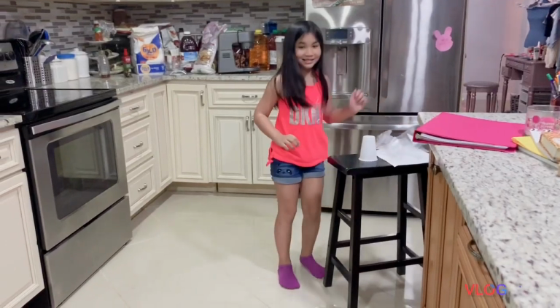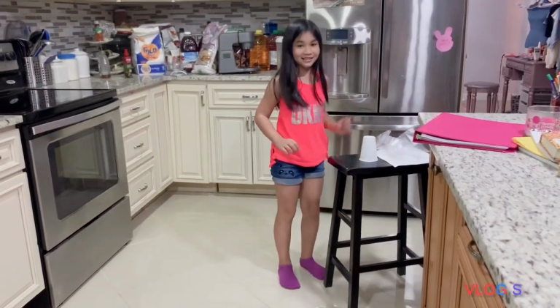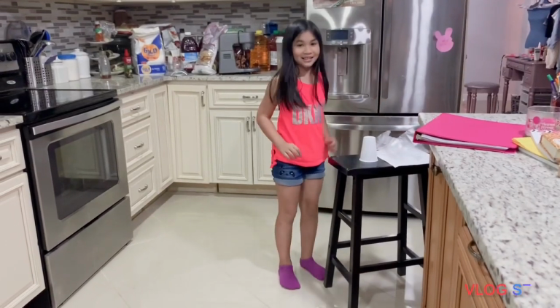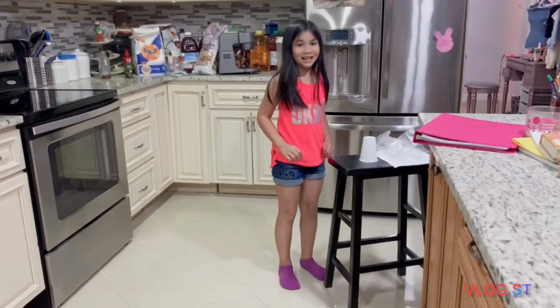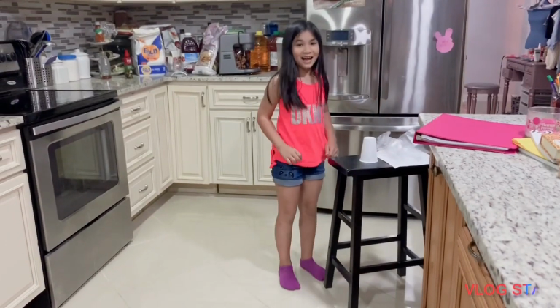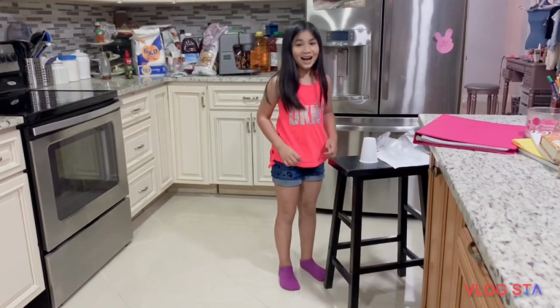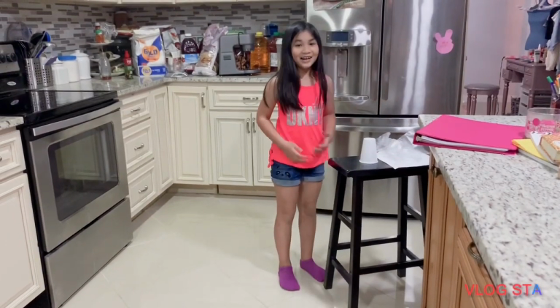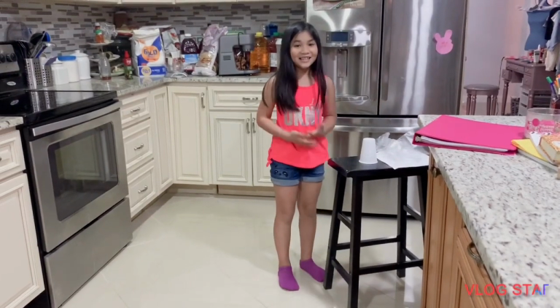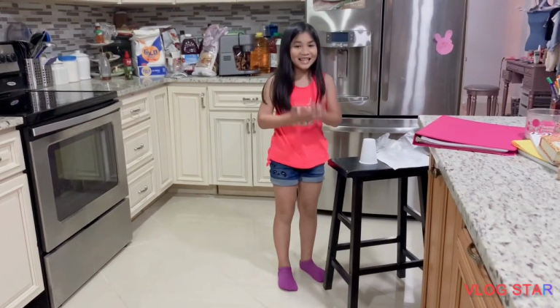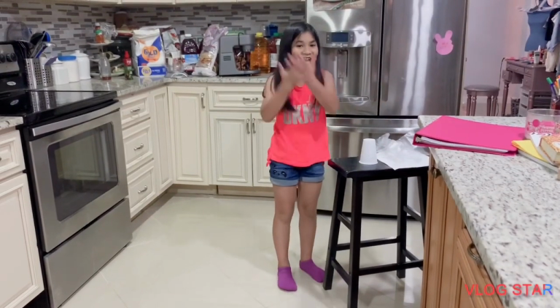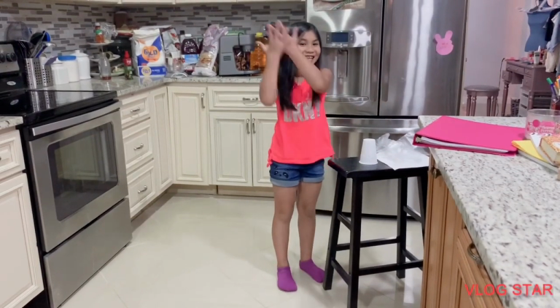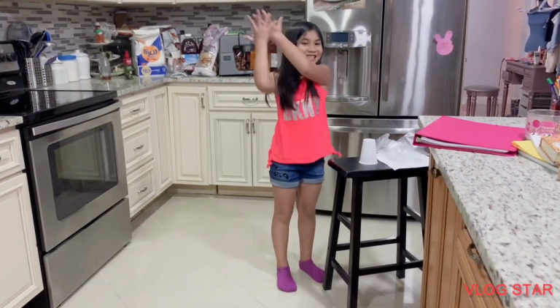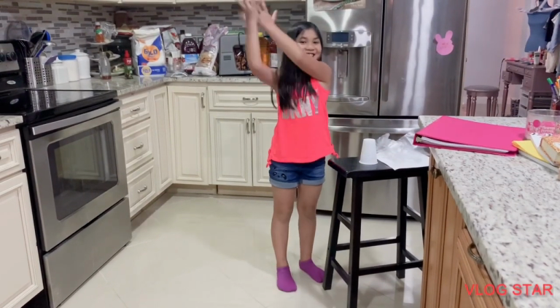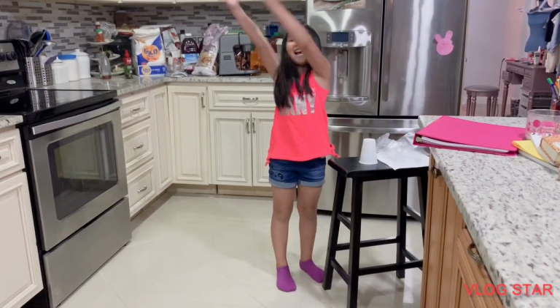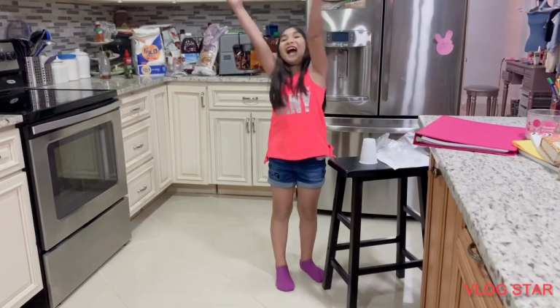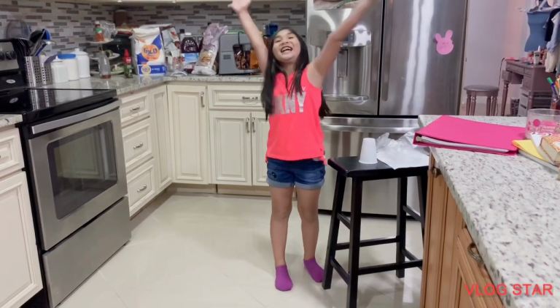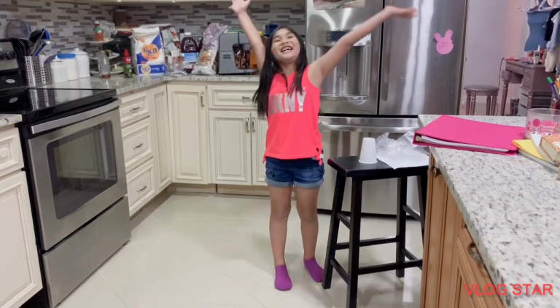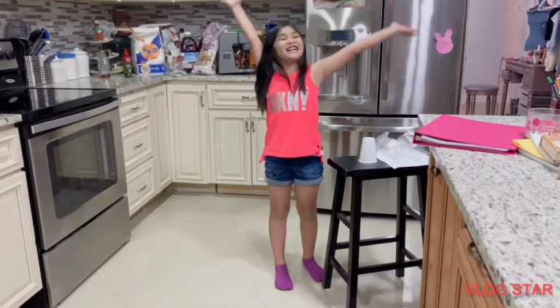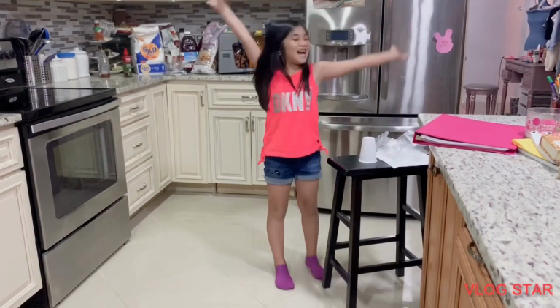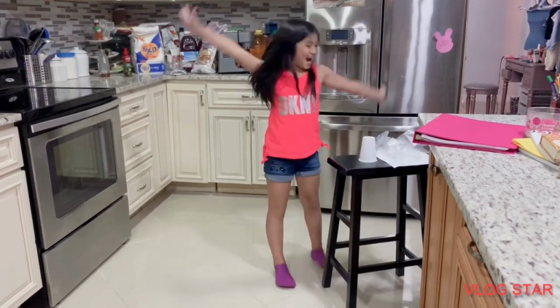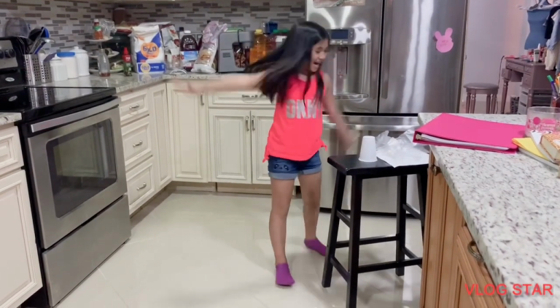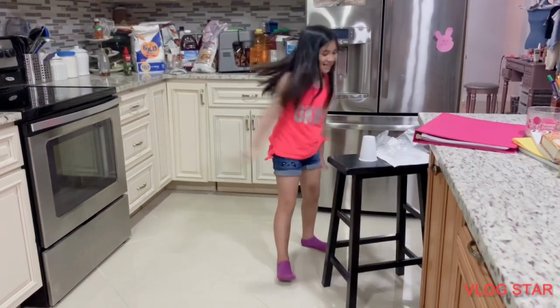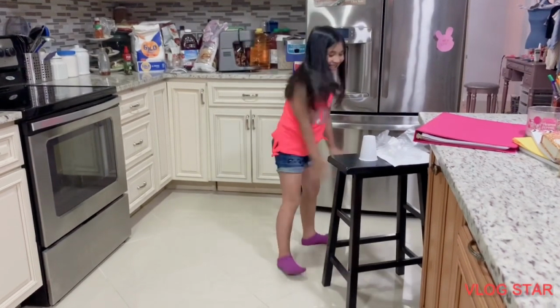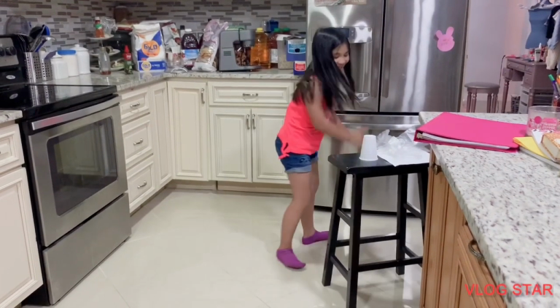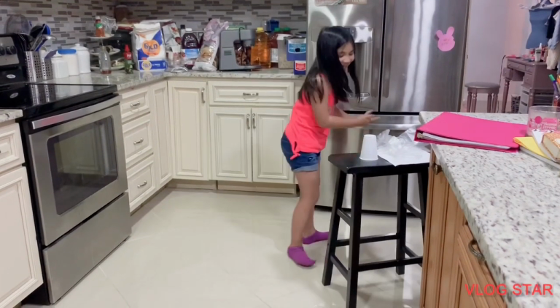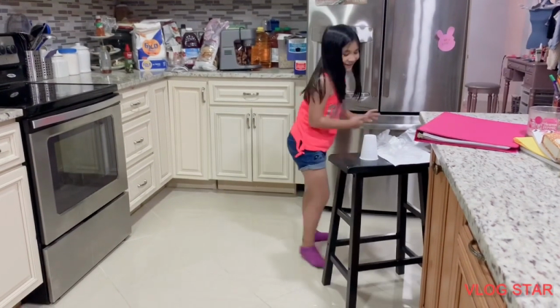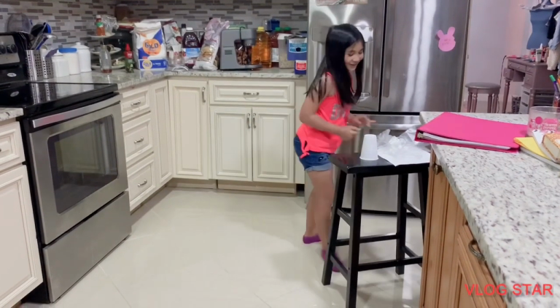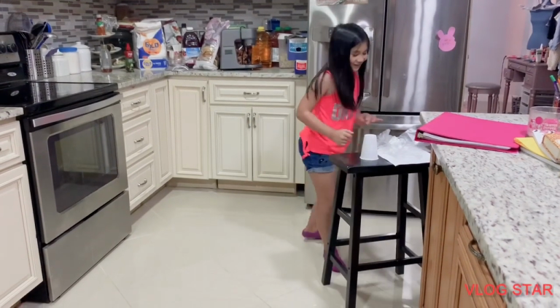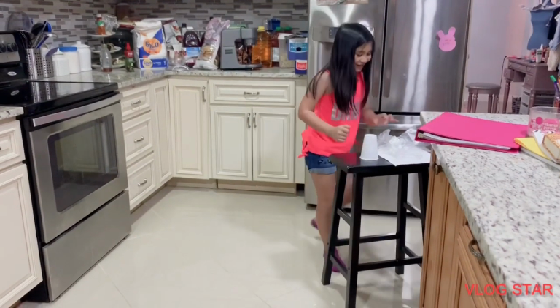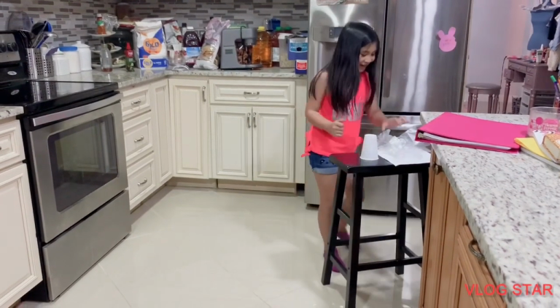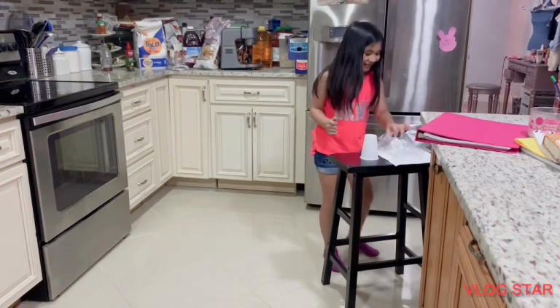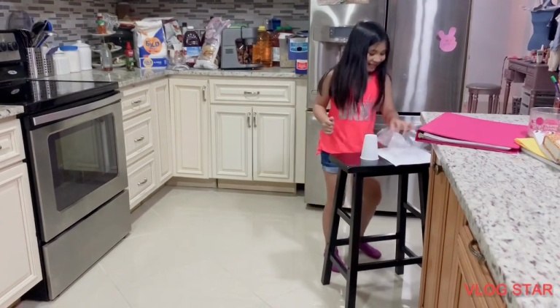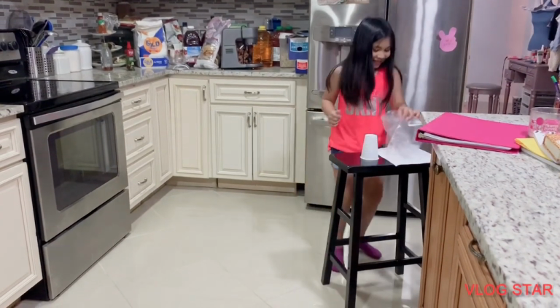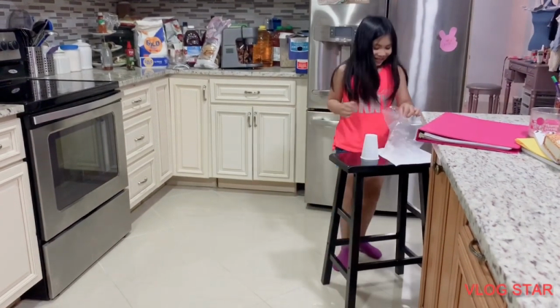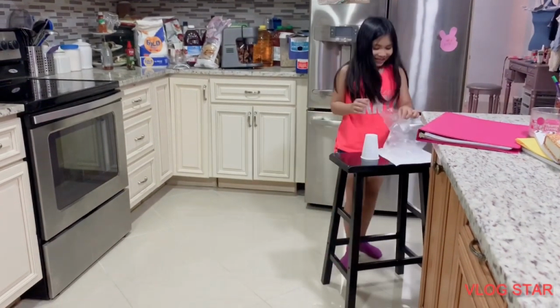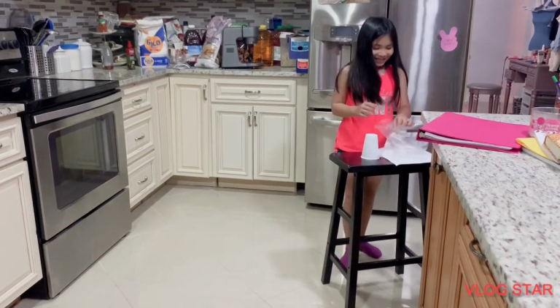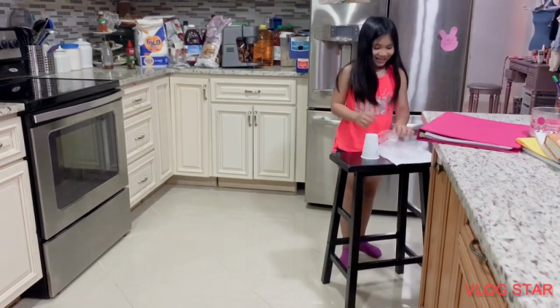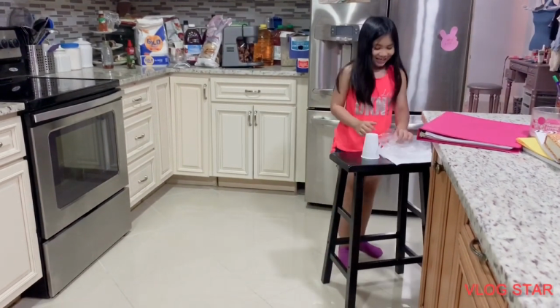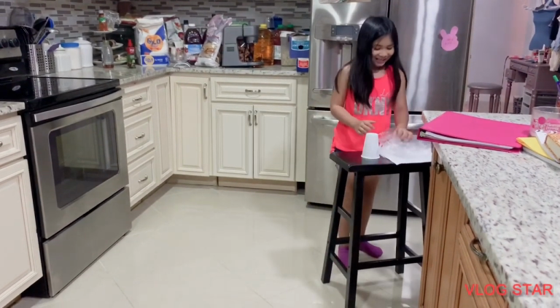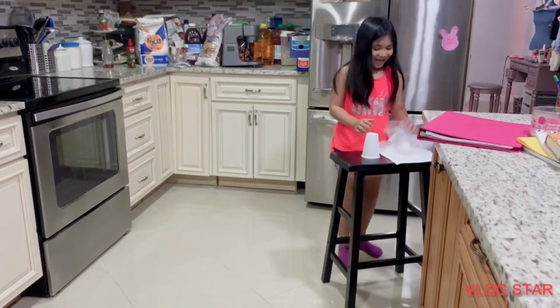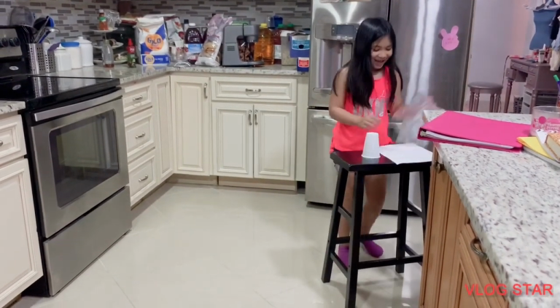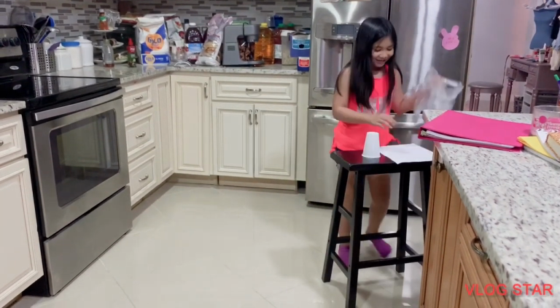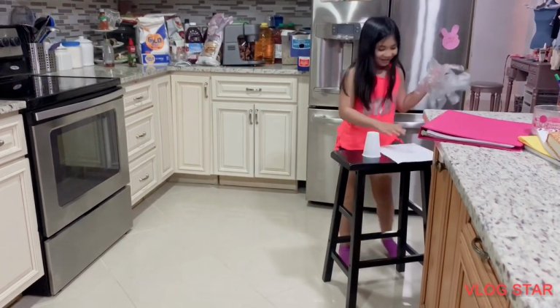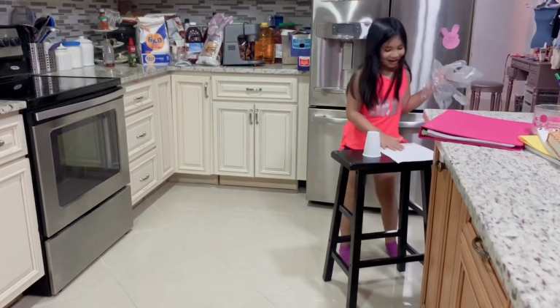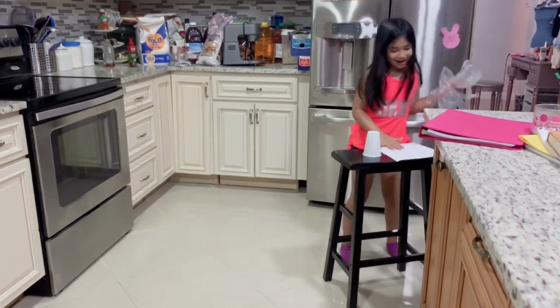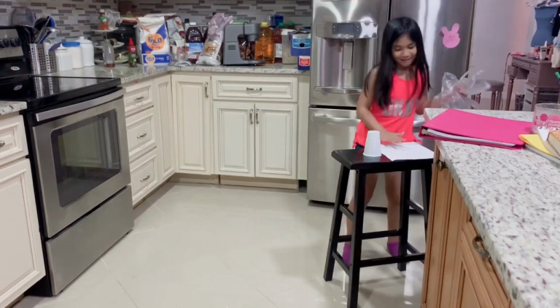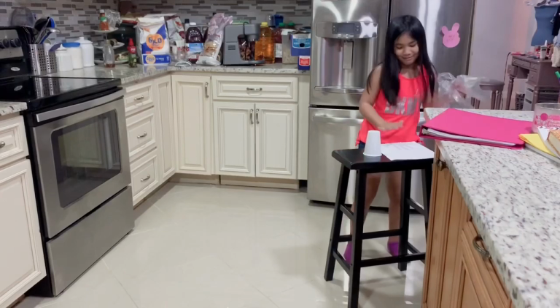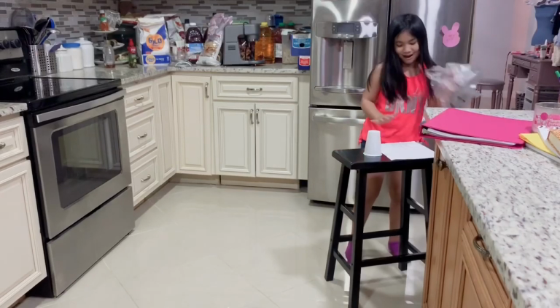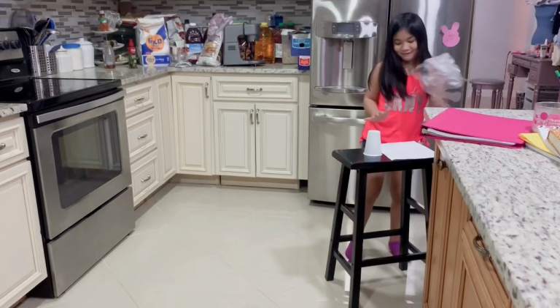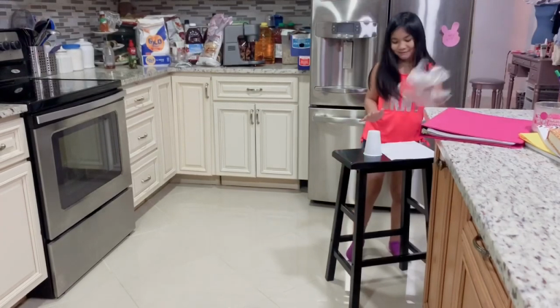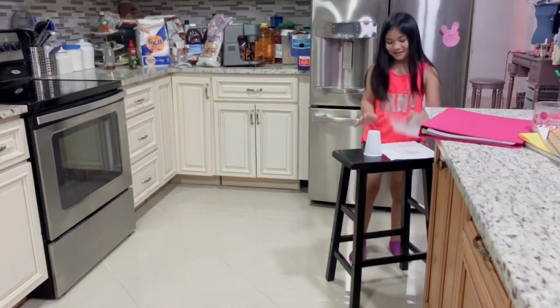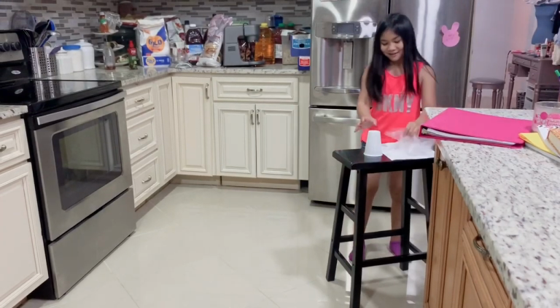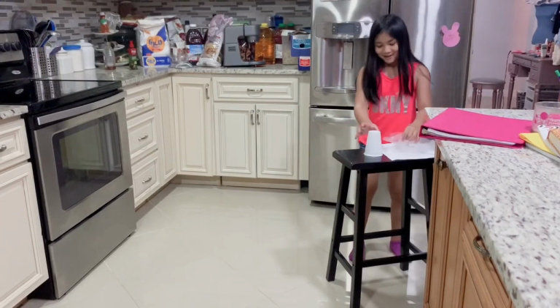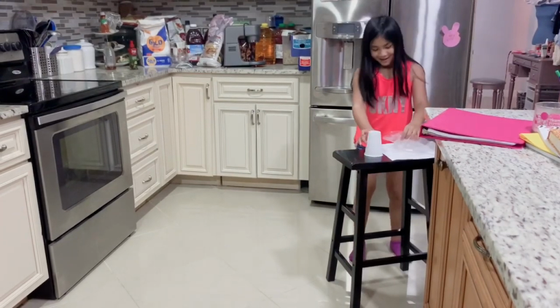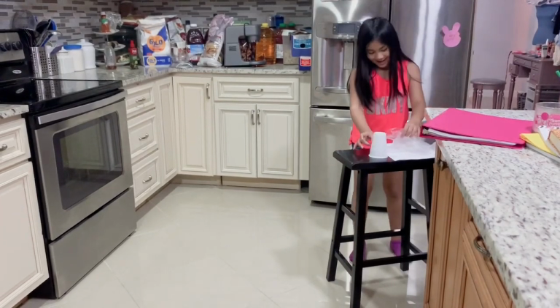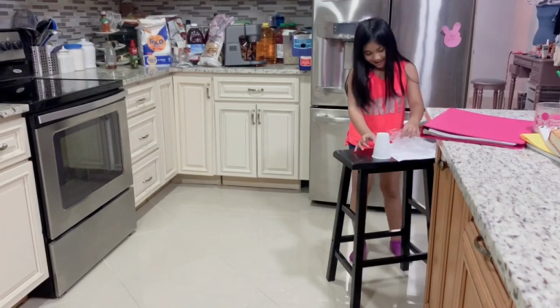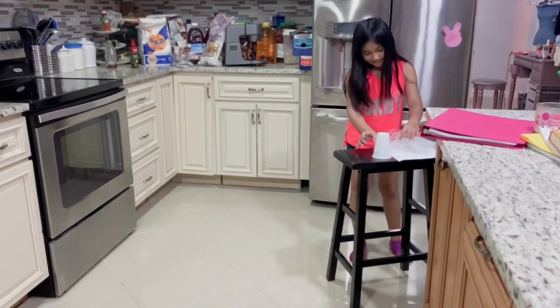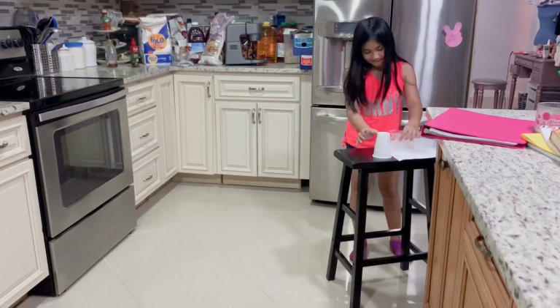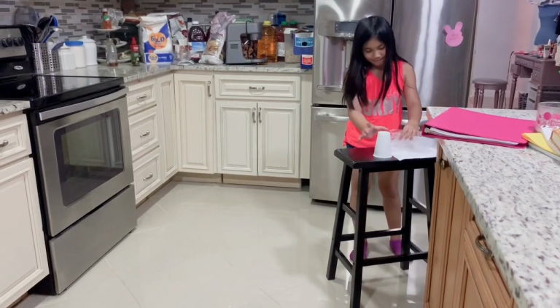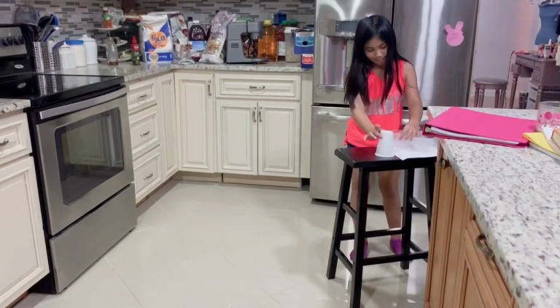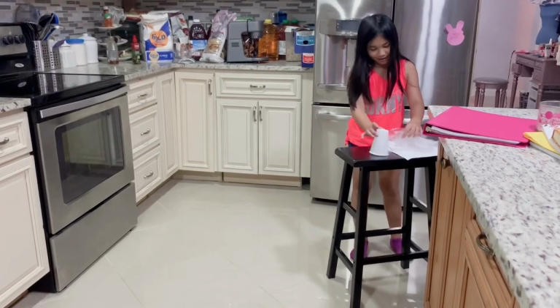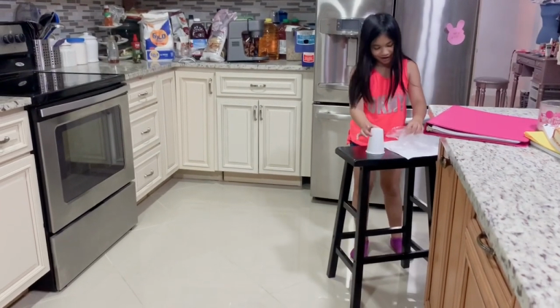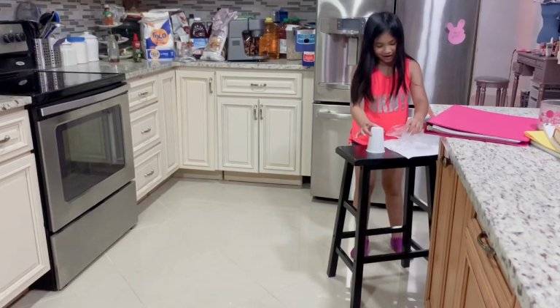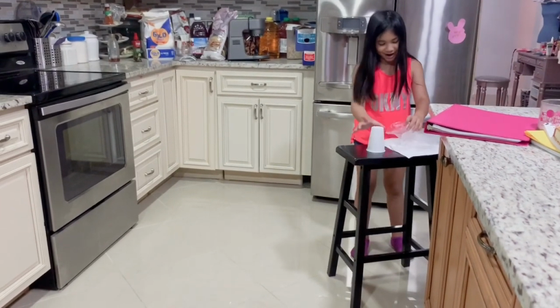How to catch a cockroach. First, you need gloves, a paper, and a cup.